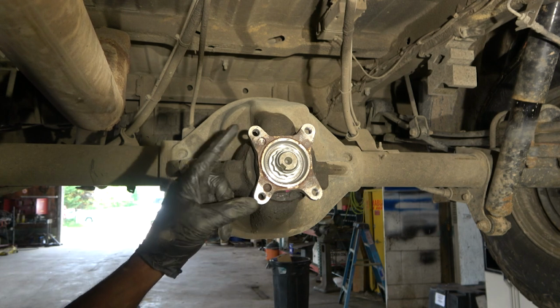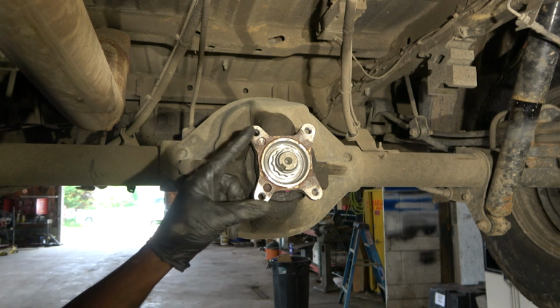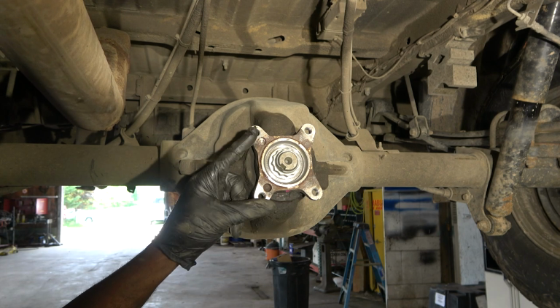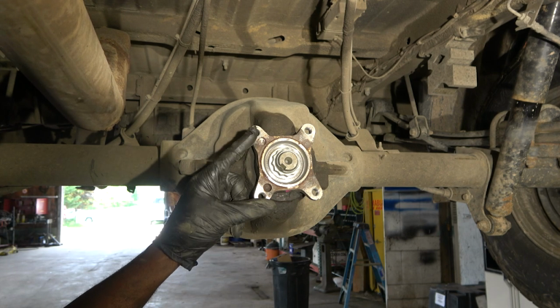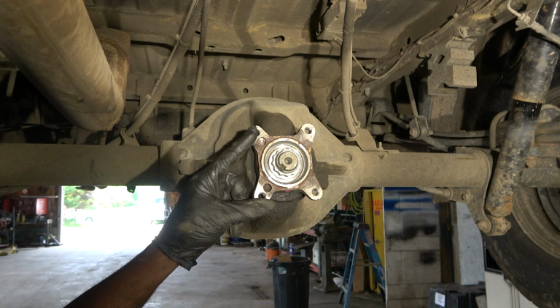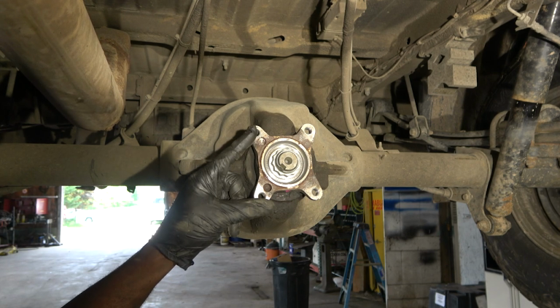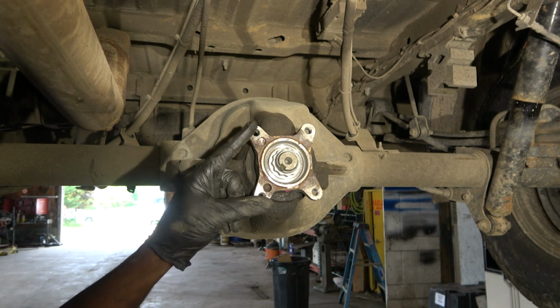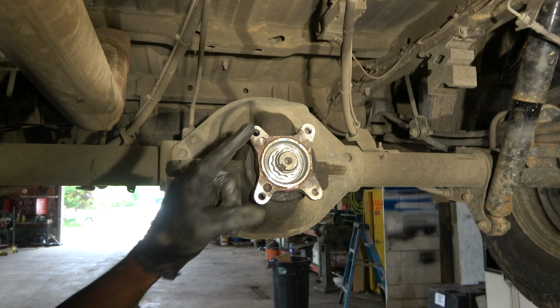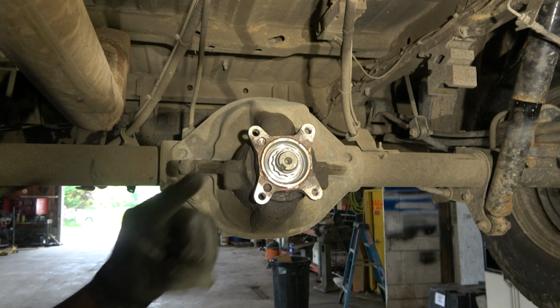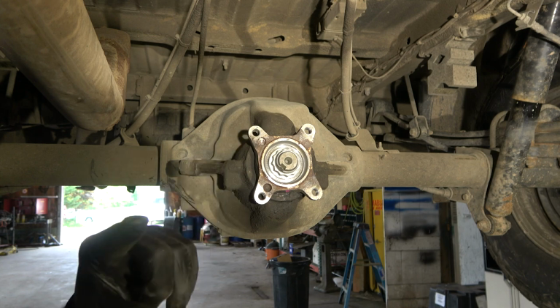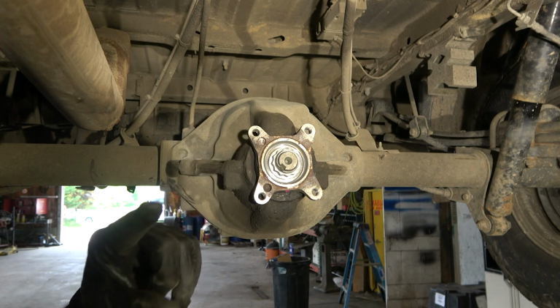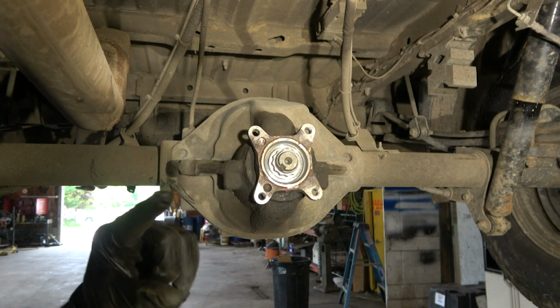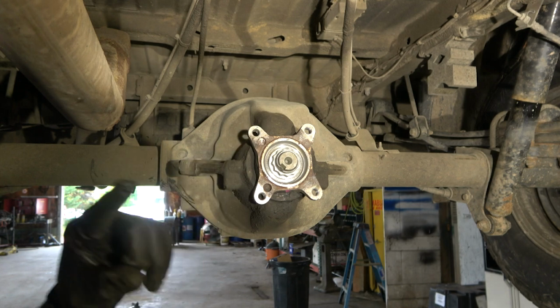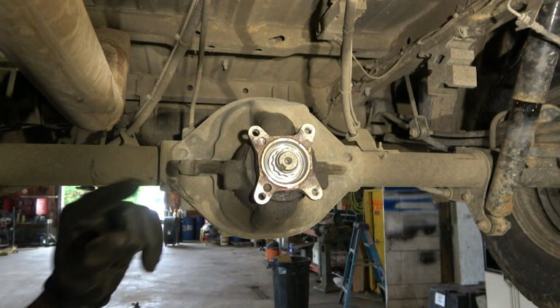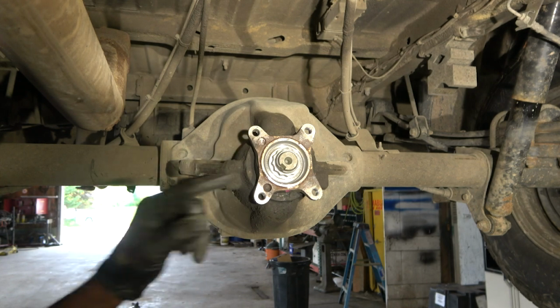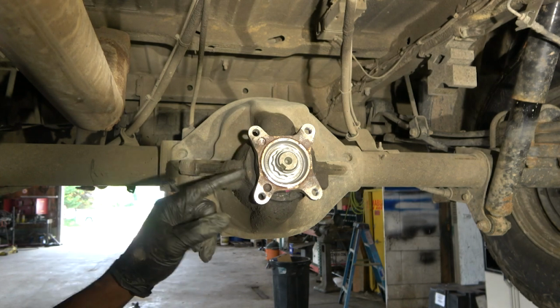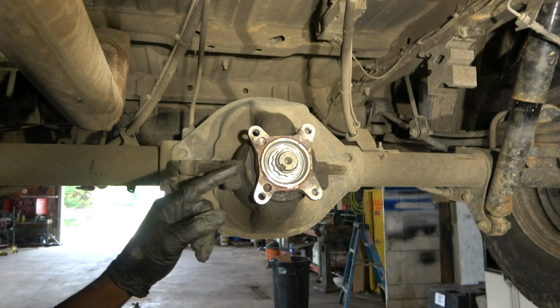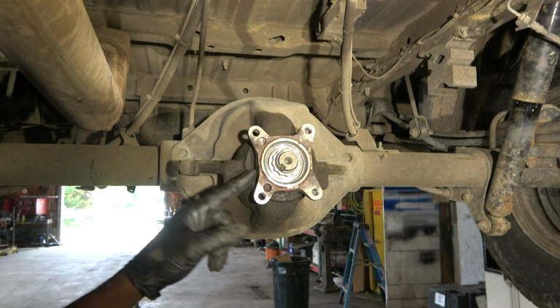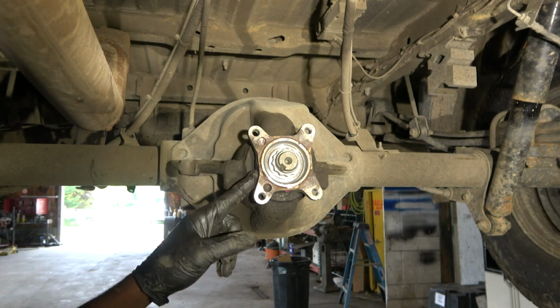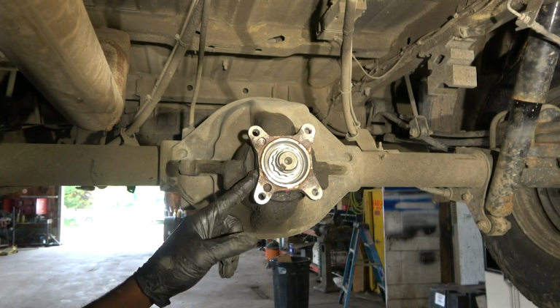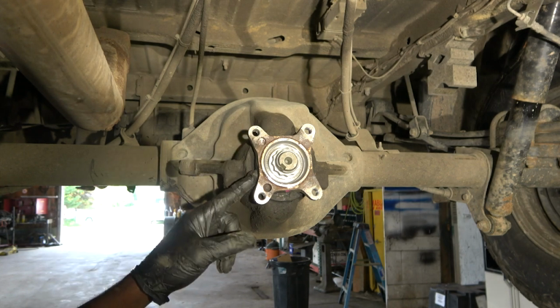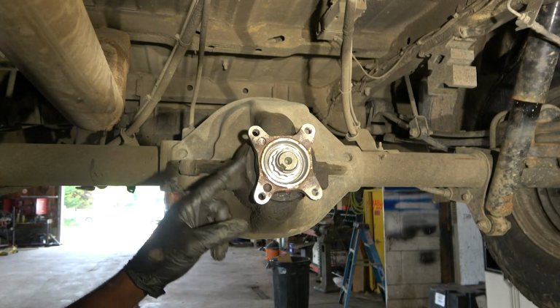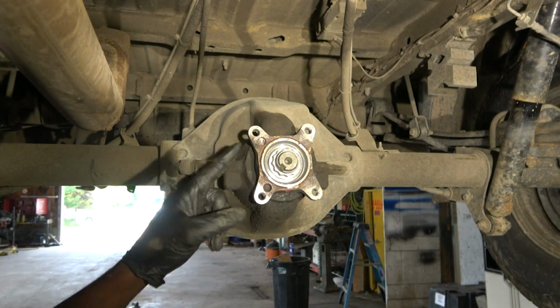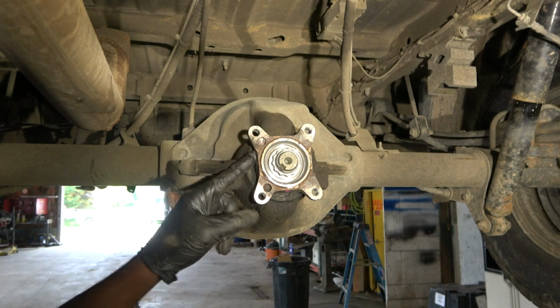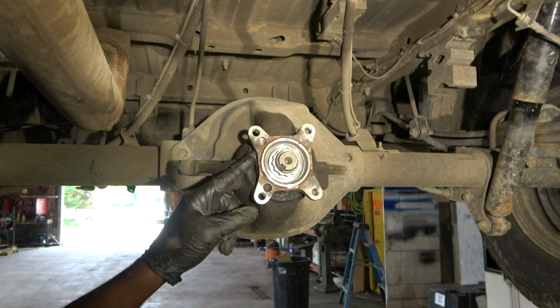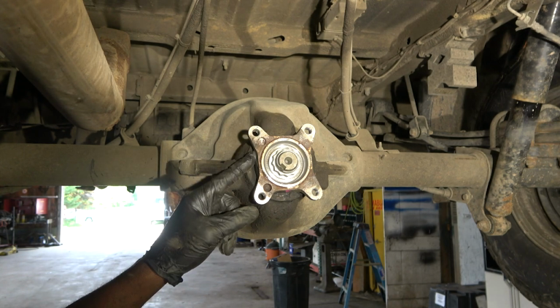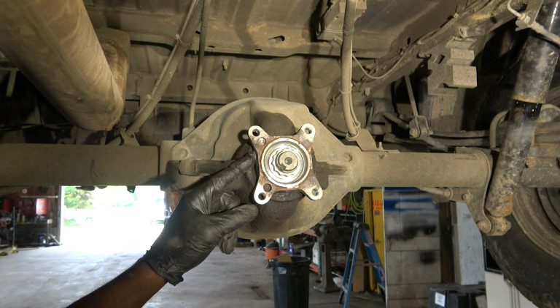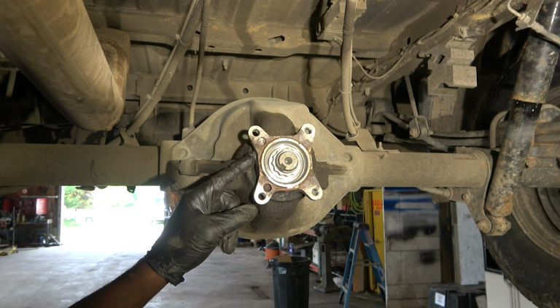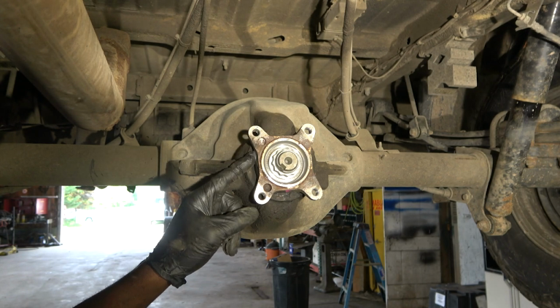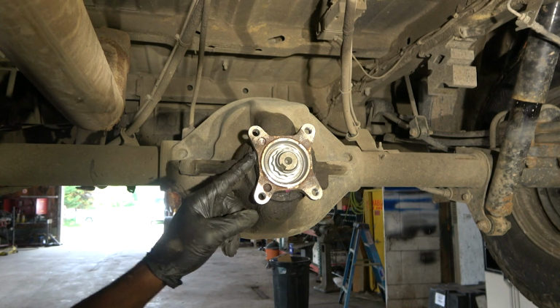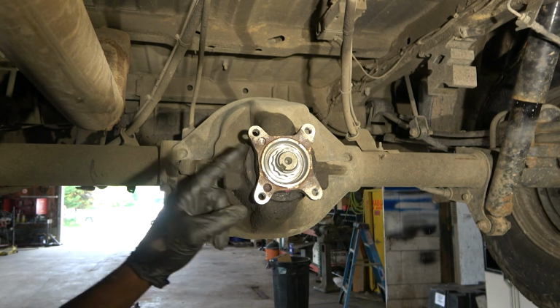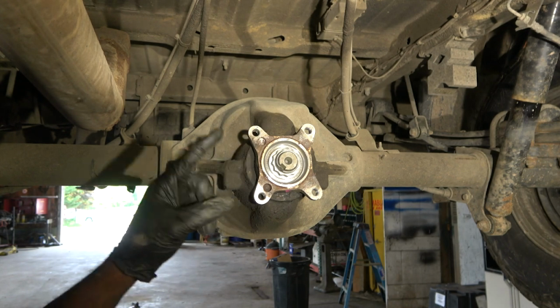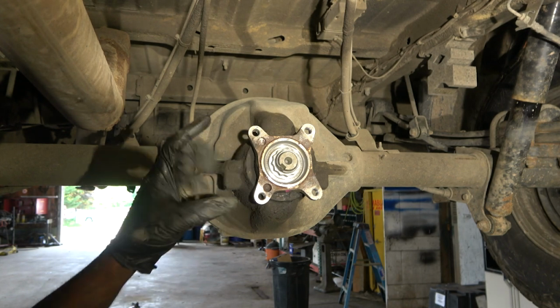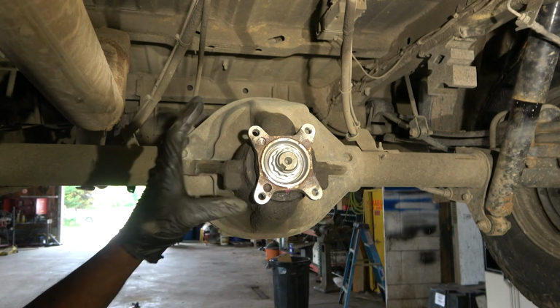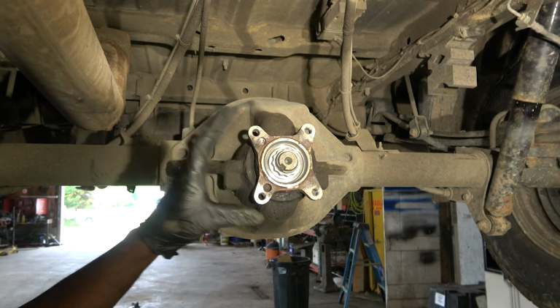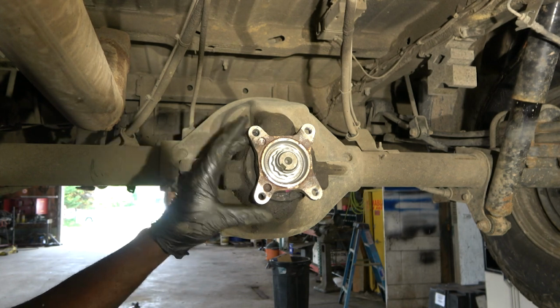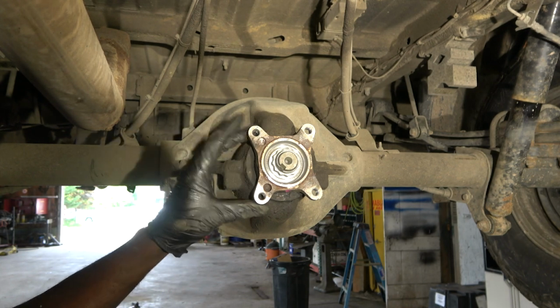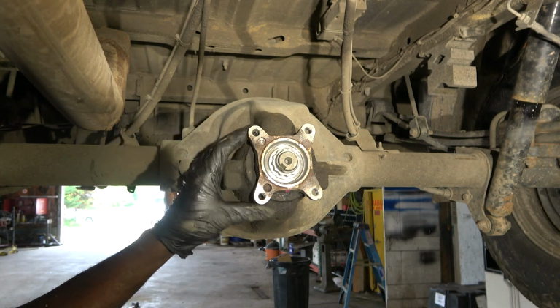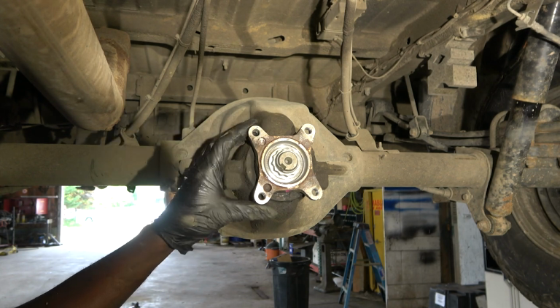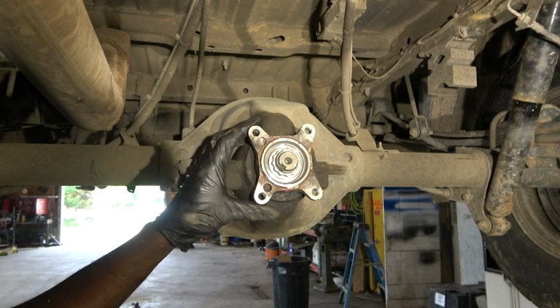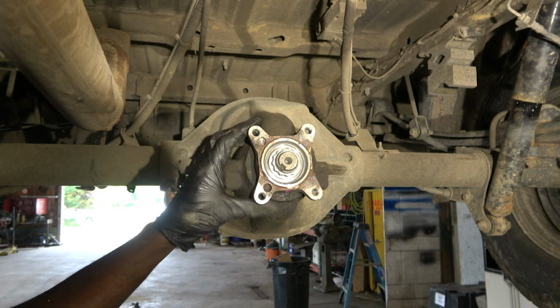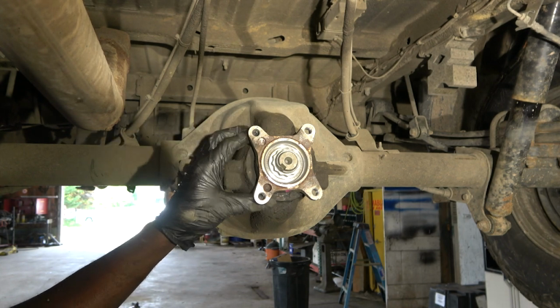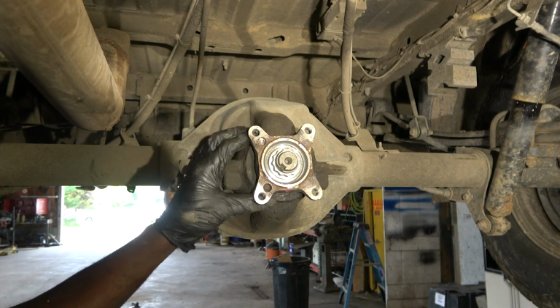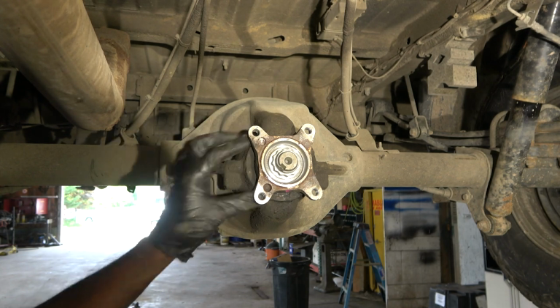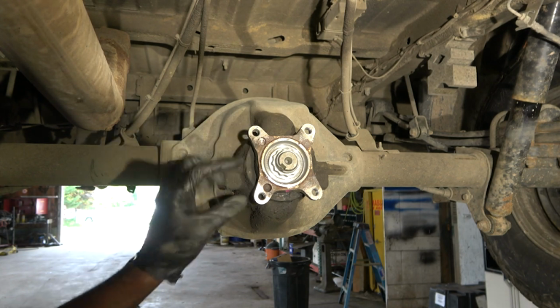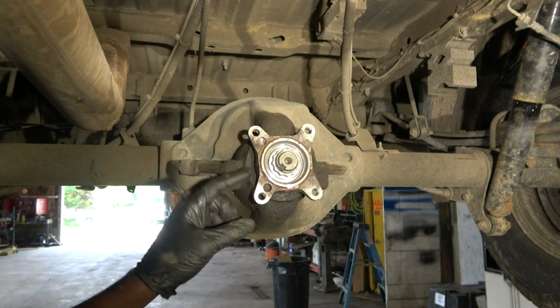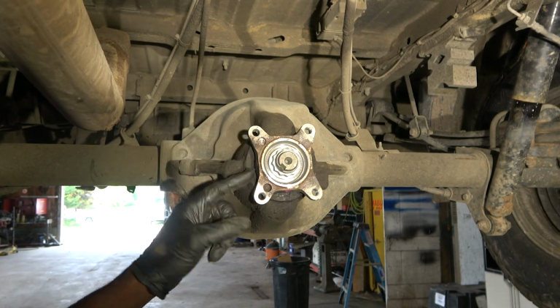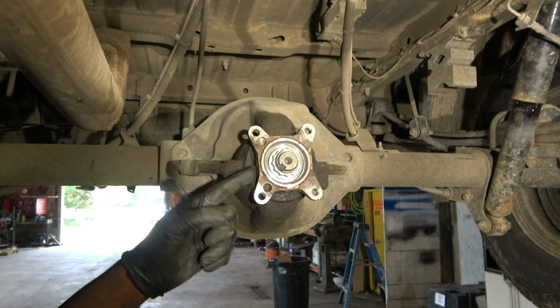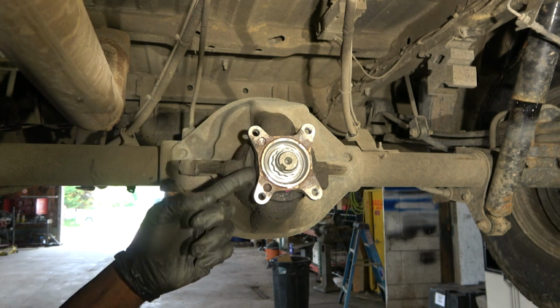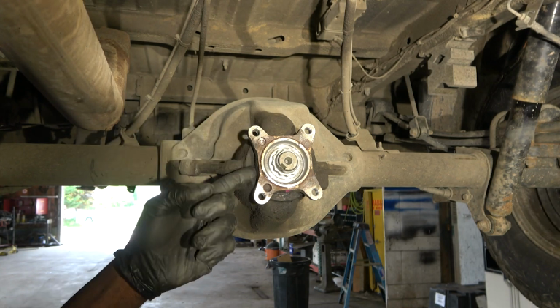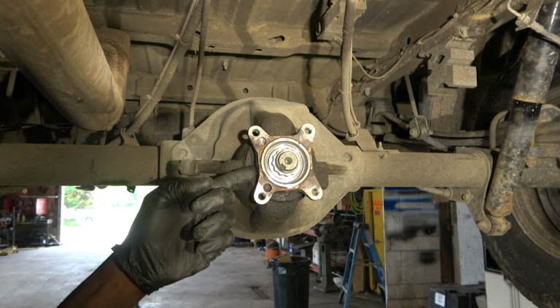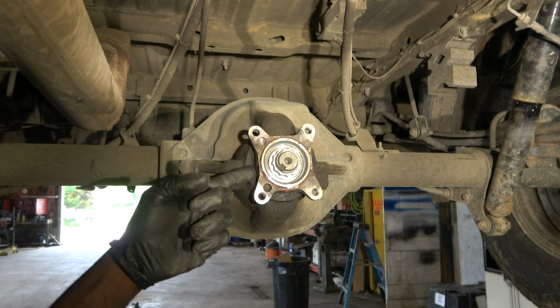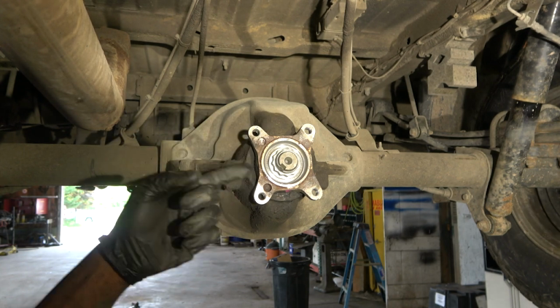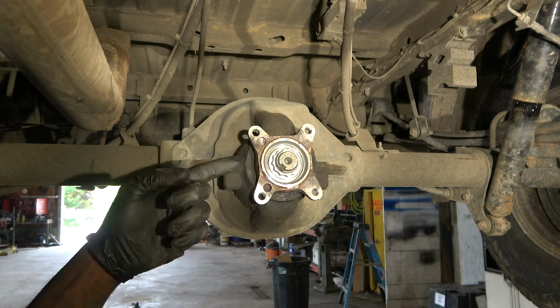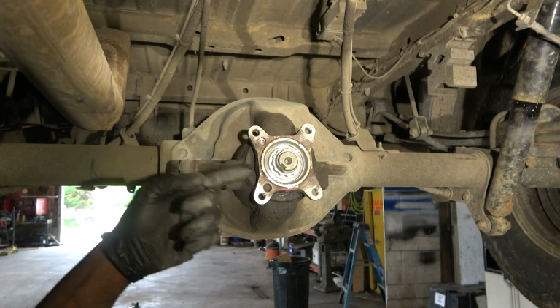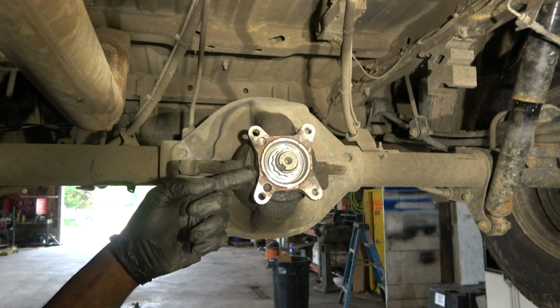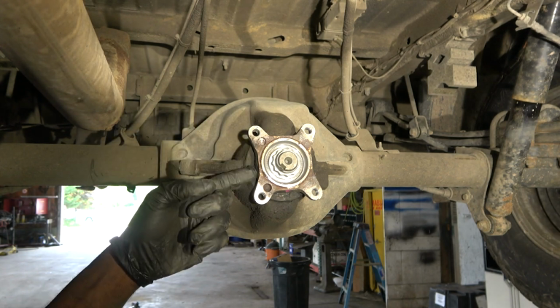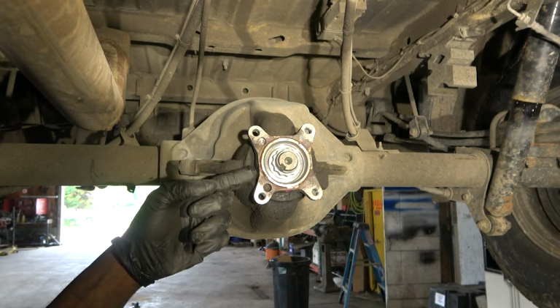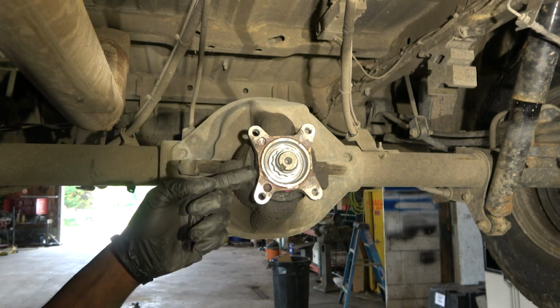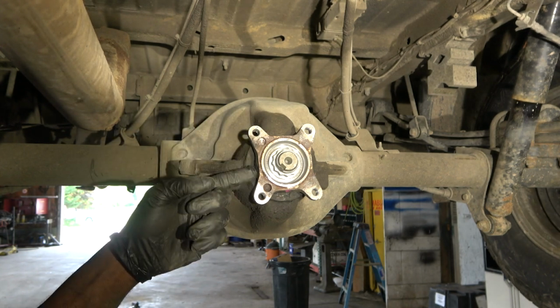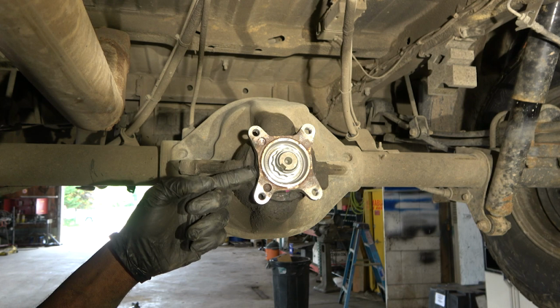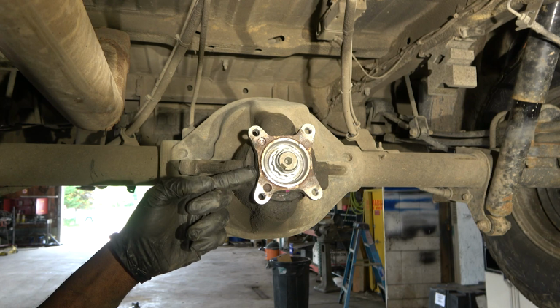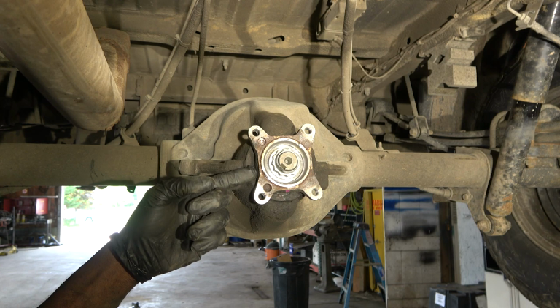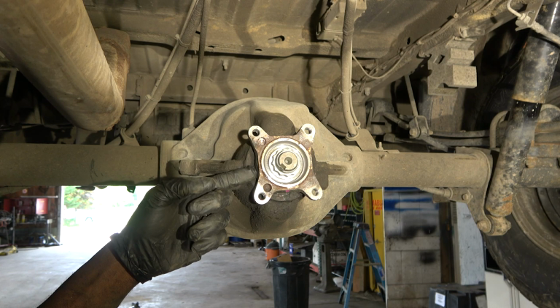We removed the drive shaft off camera. I'm going to show you how to replace the seal back here.